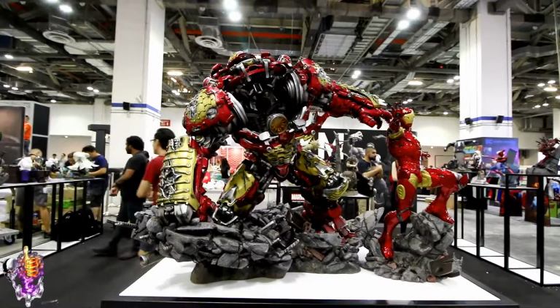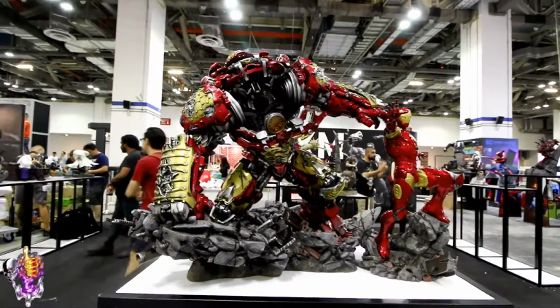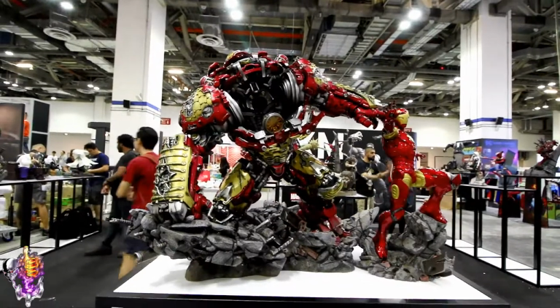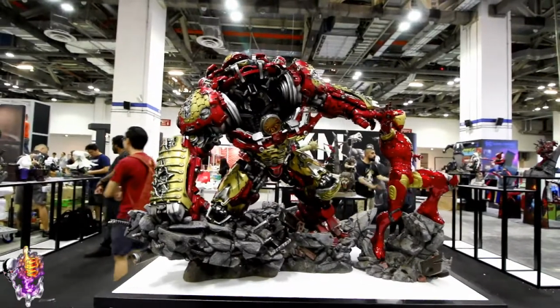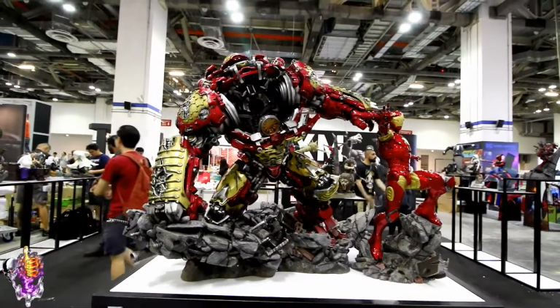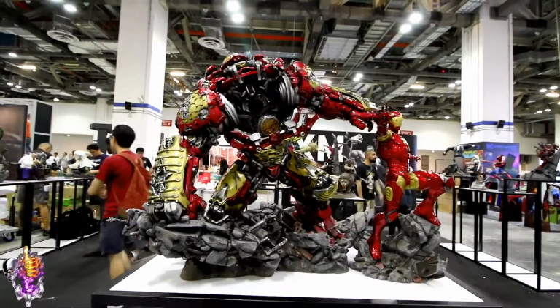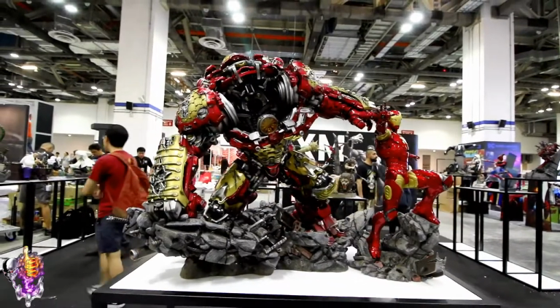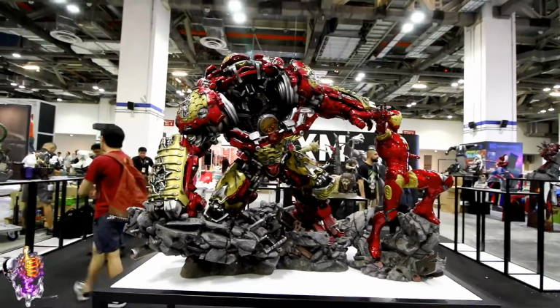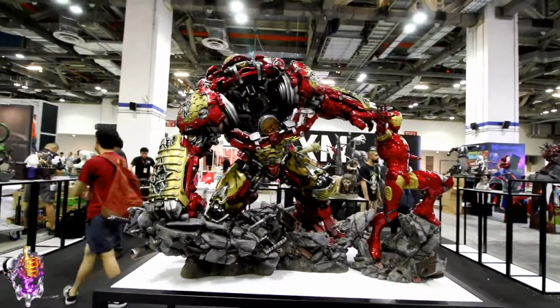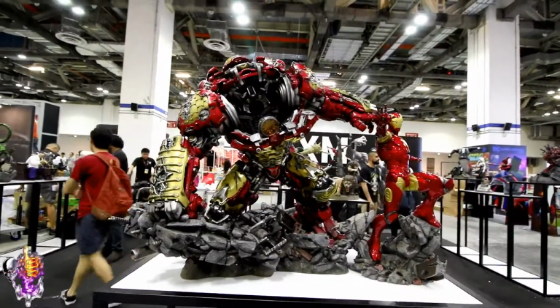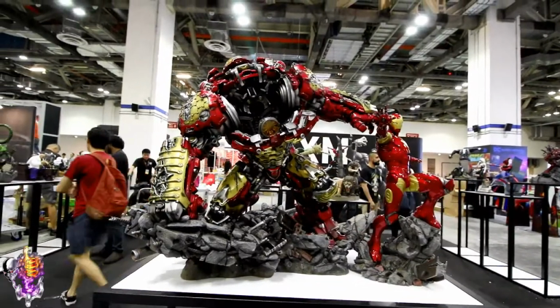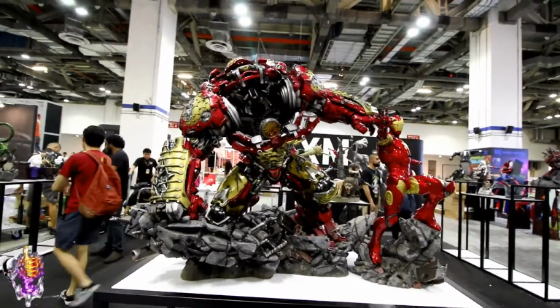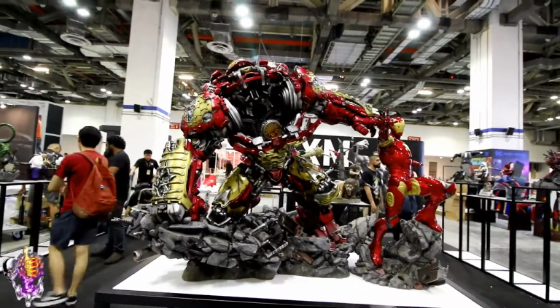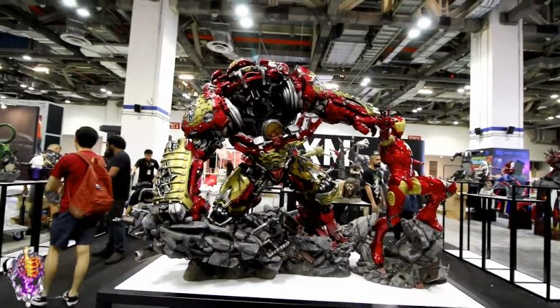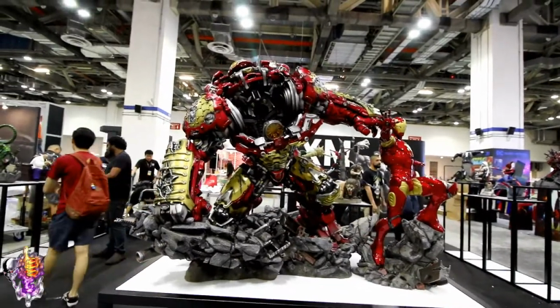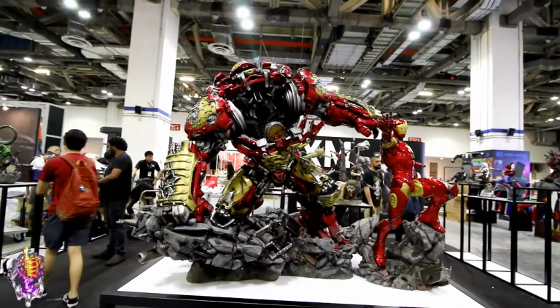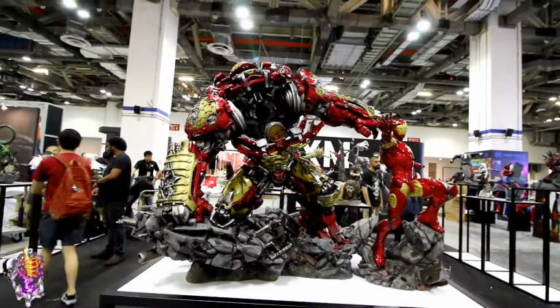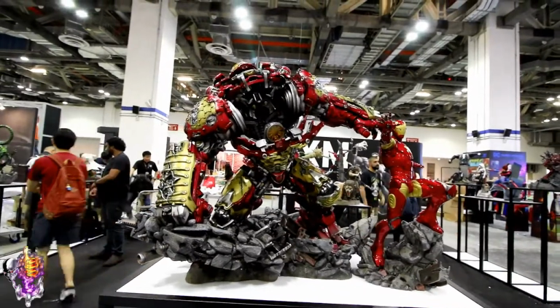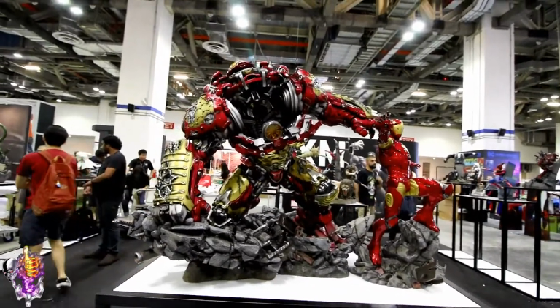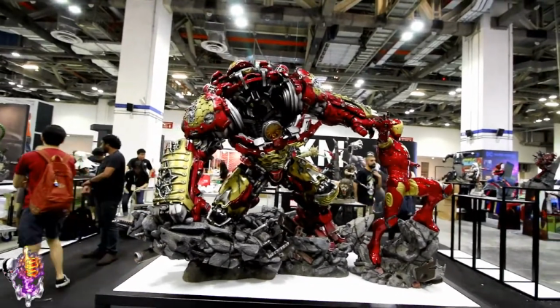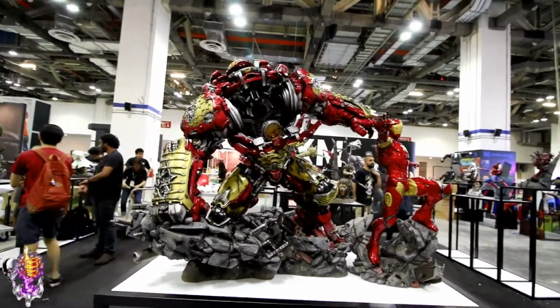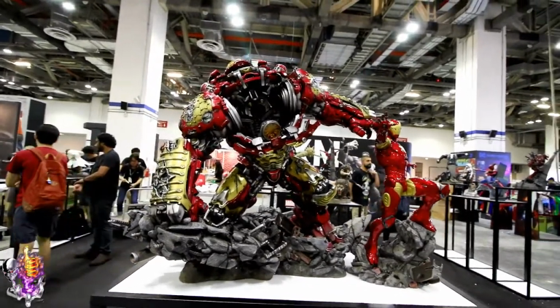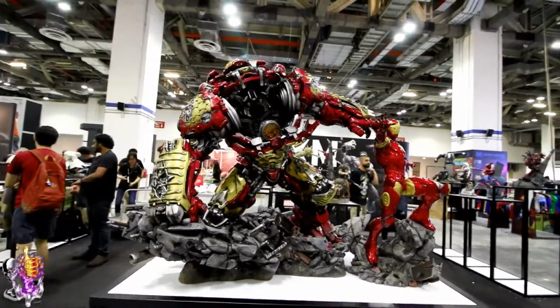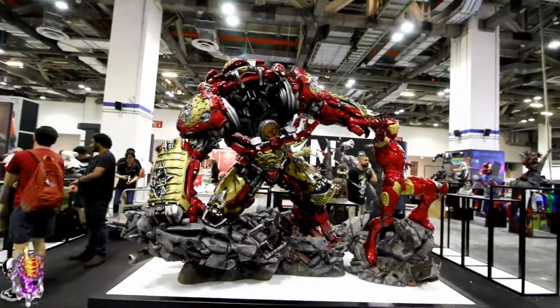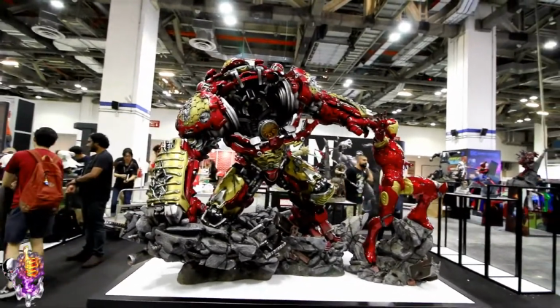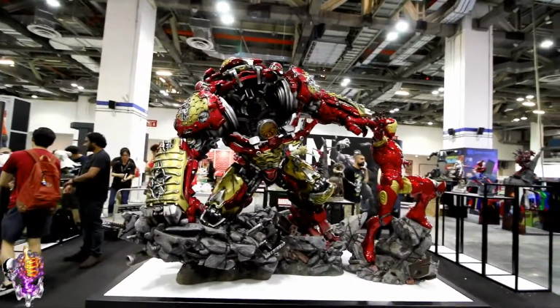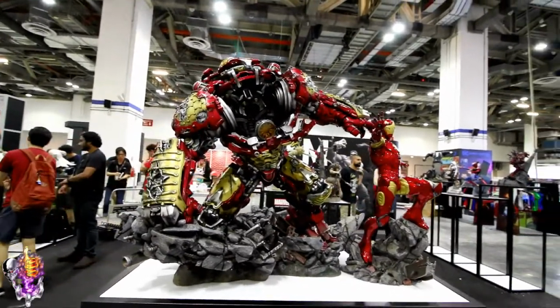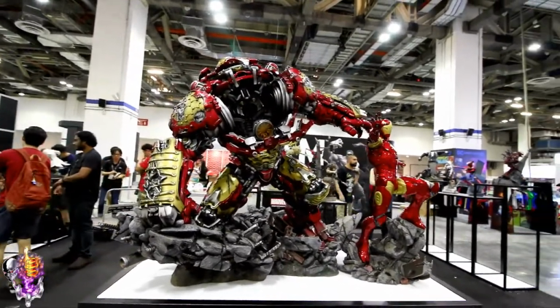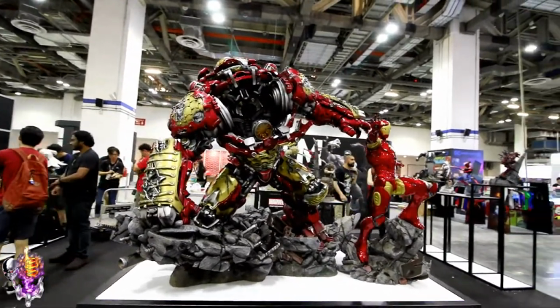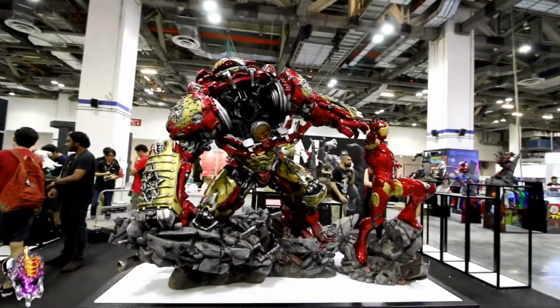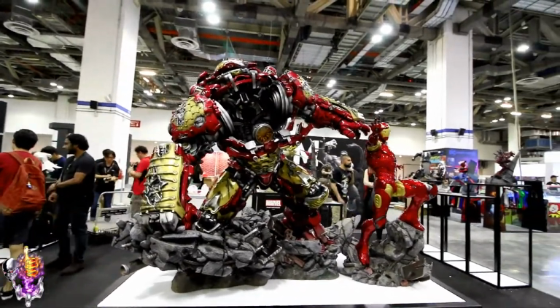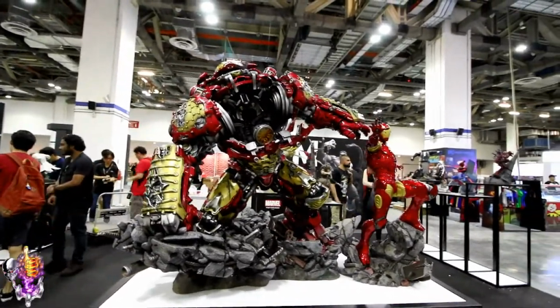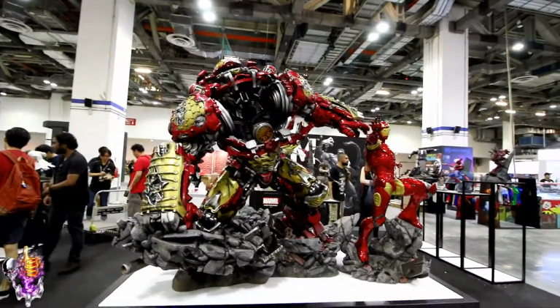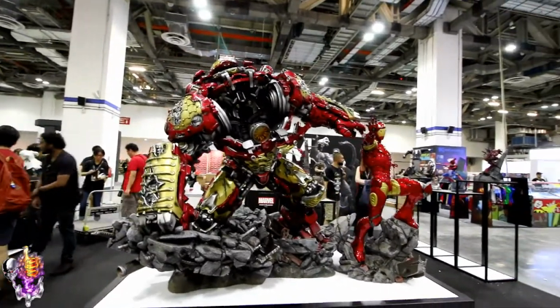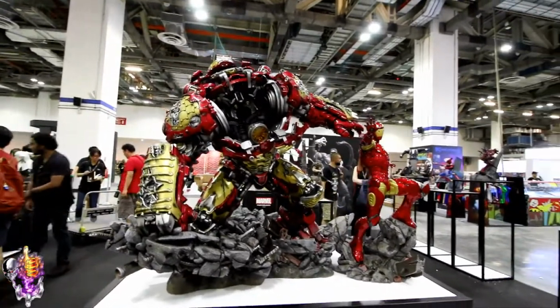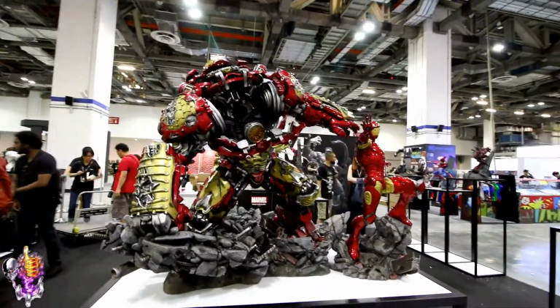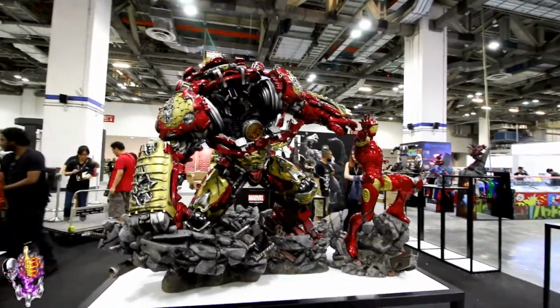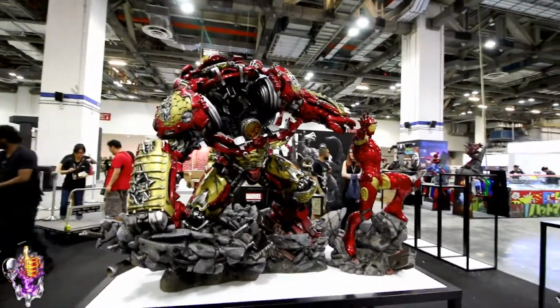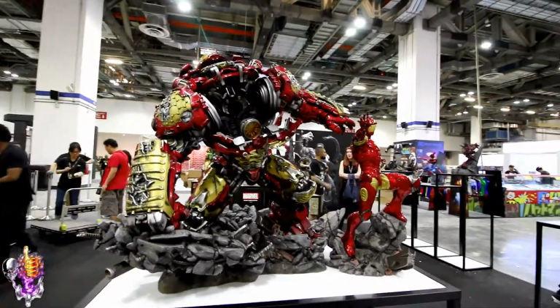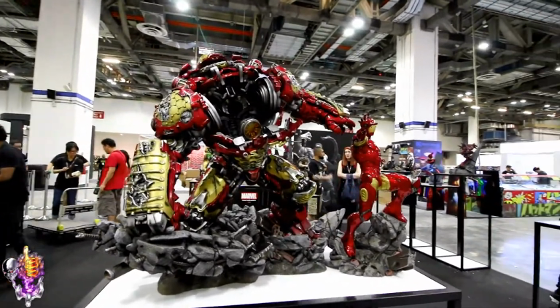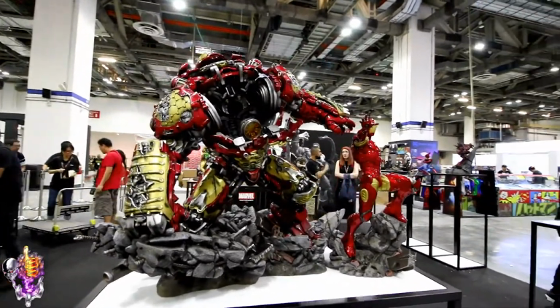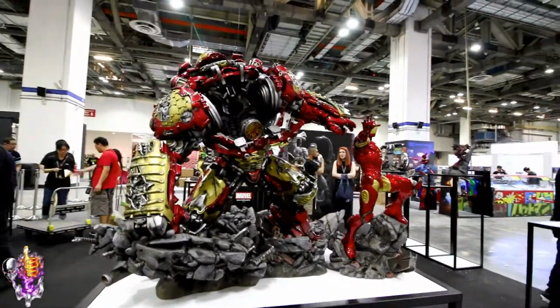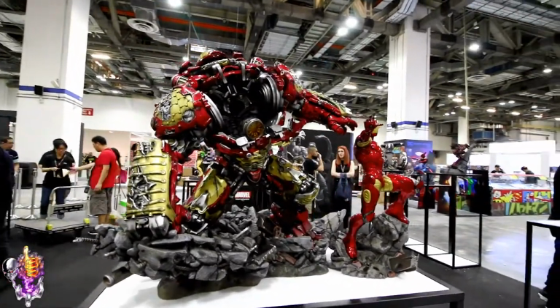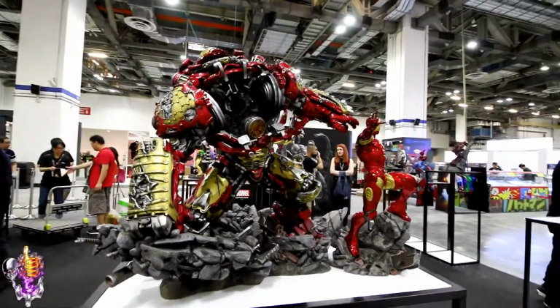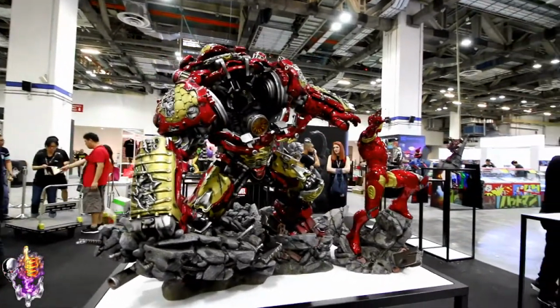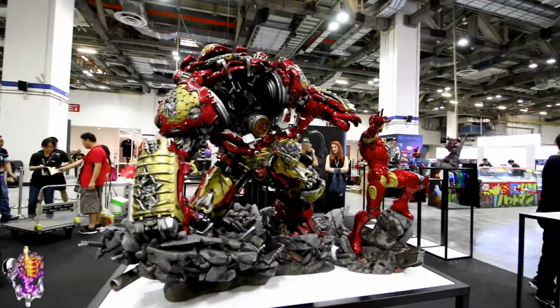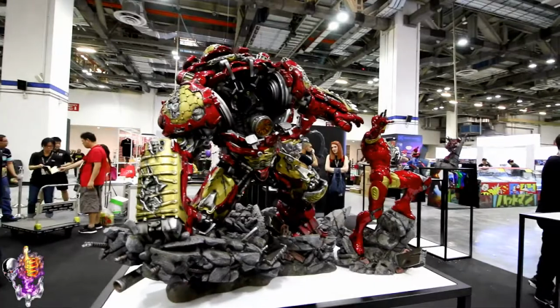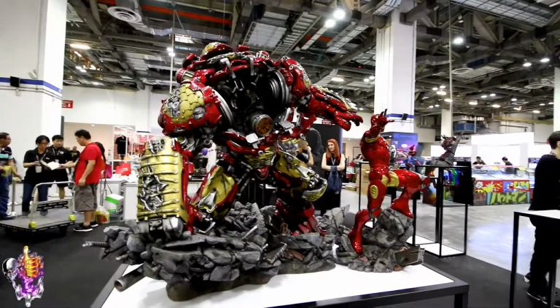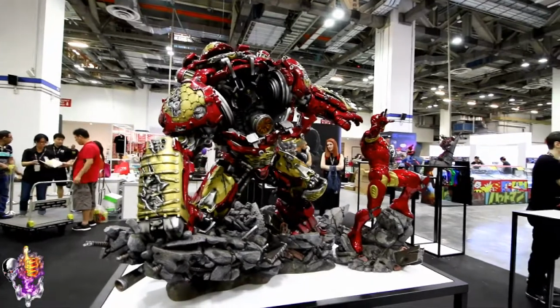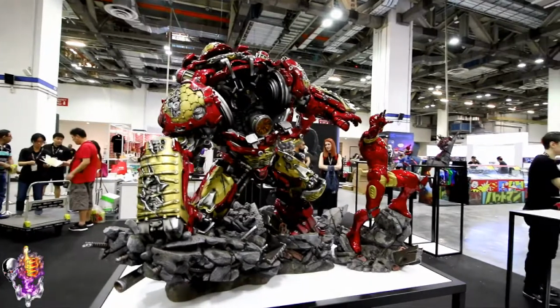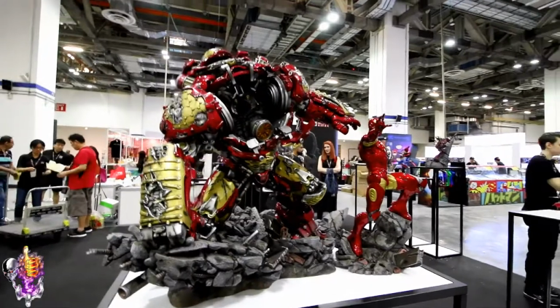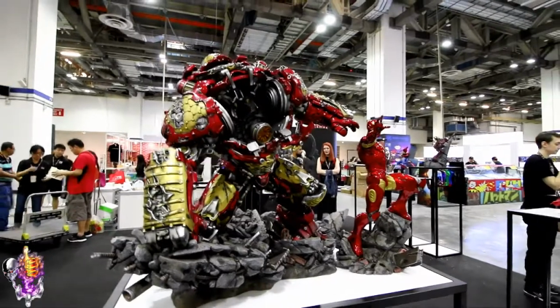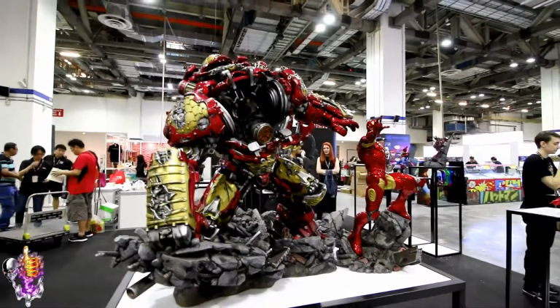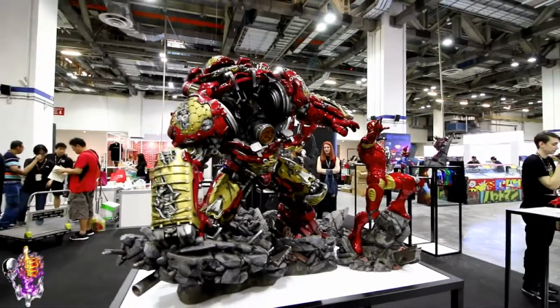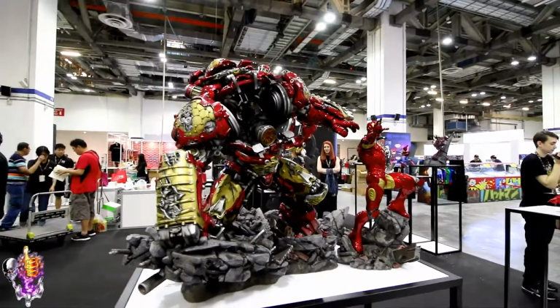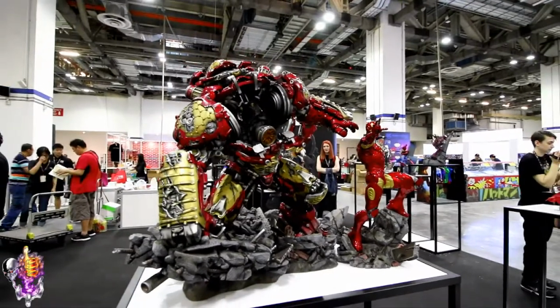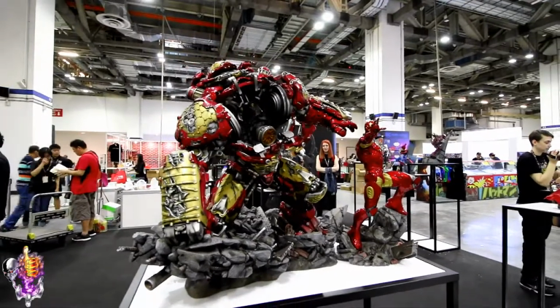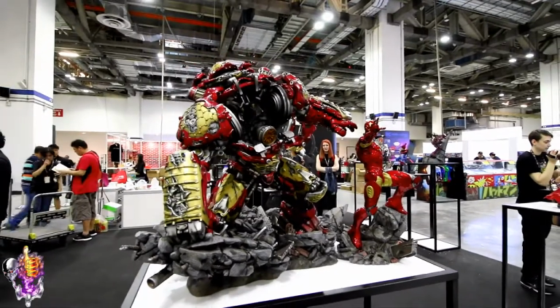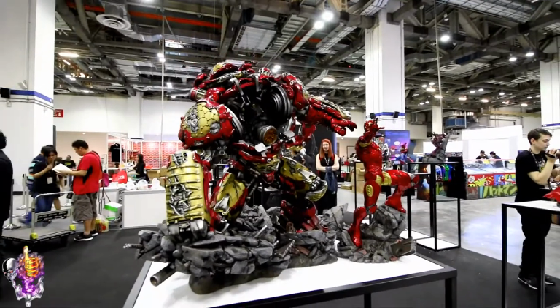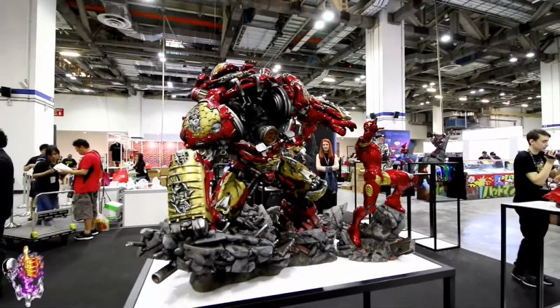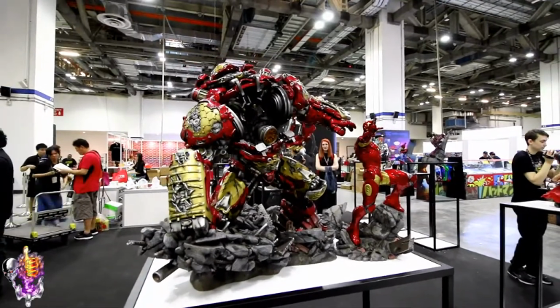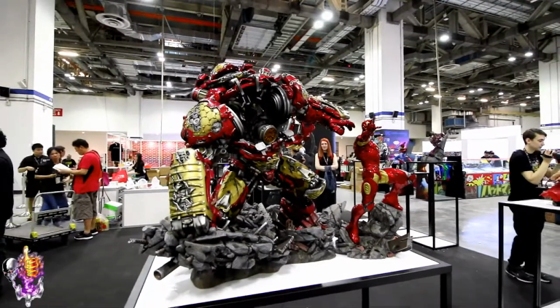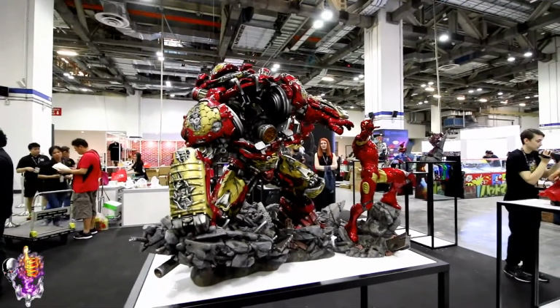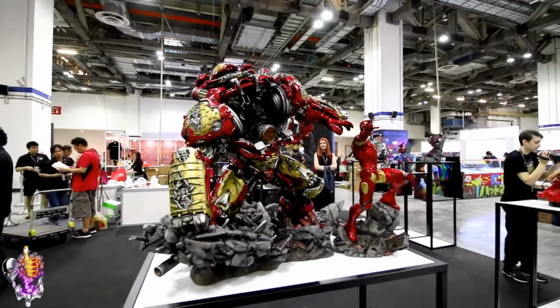Alright, there's Hulkbuster Iron Man from XM Studios. It's a stunner. Amazing.